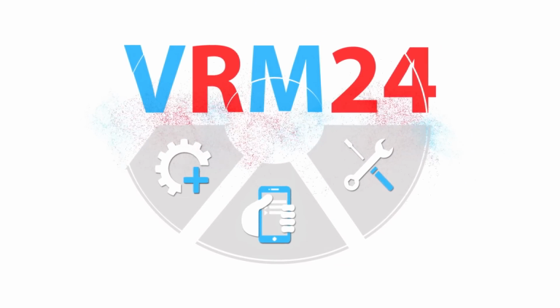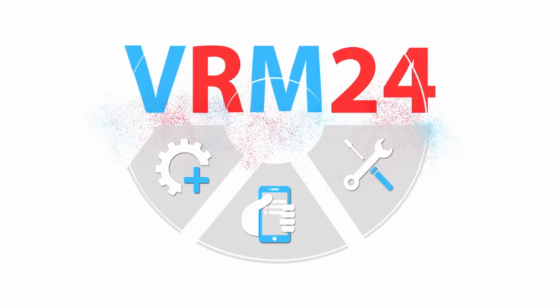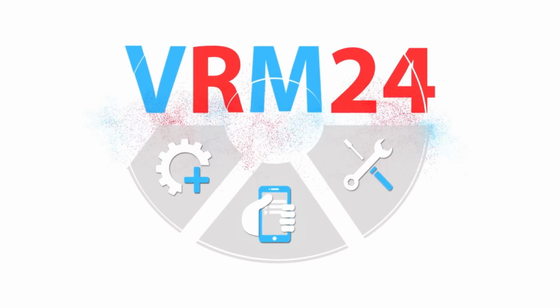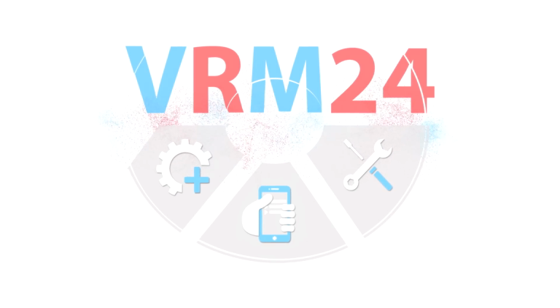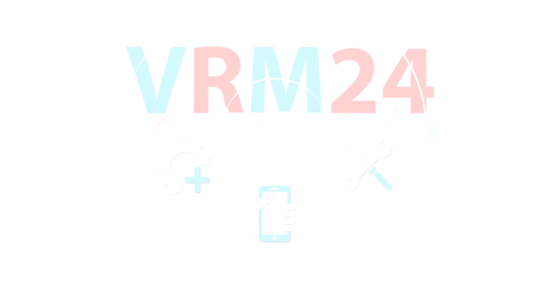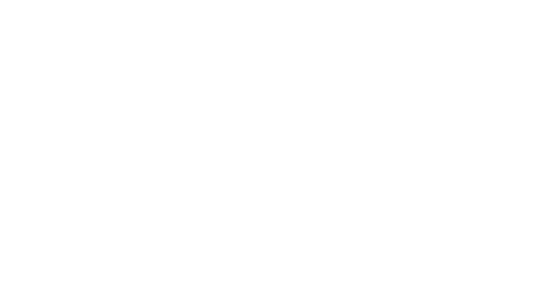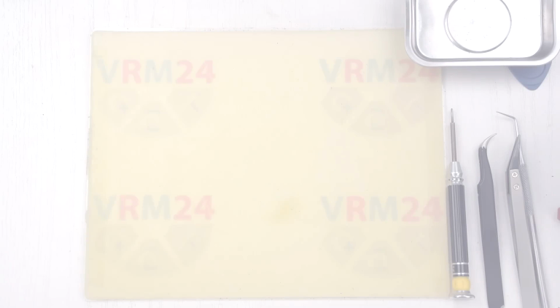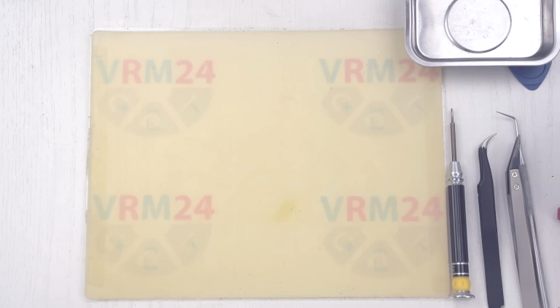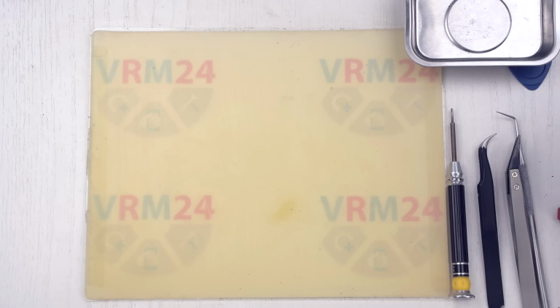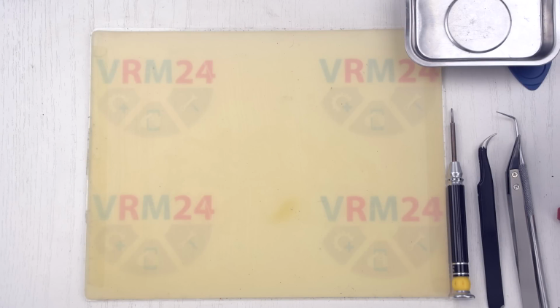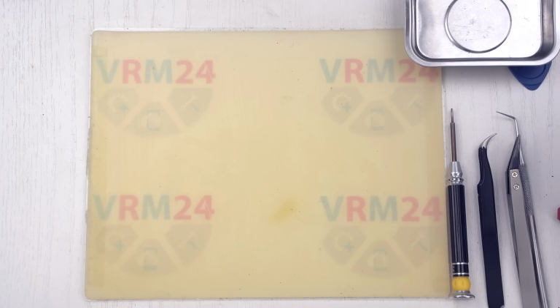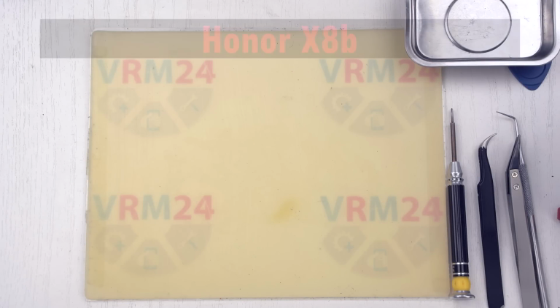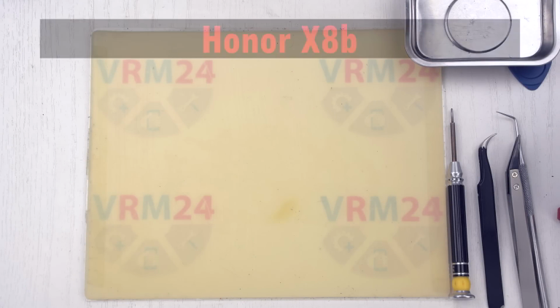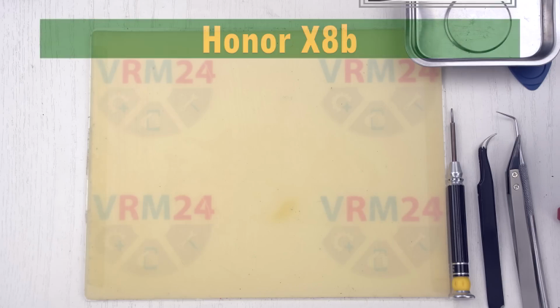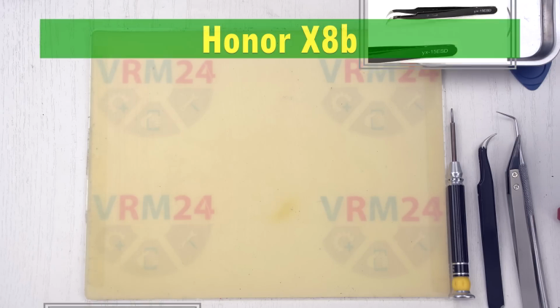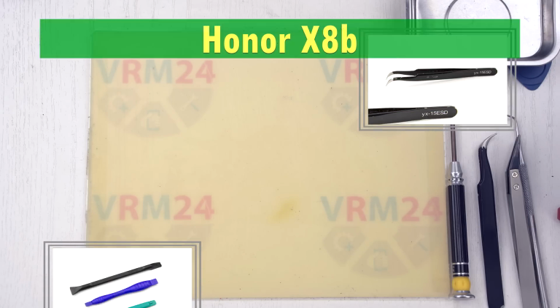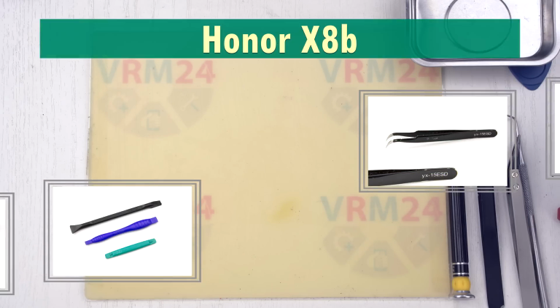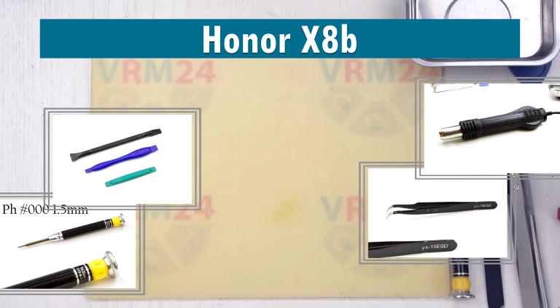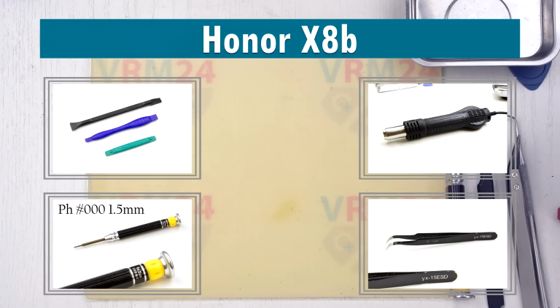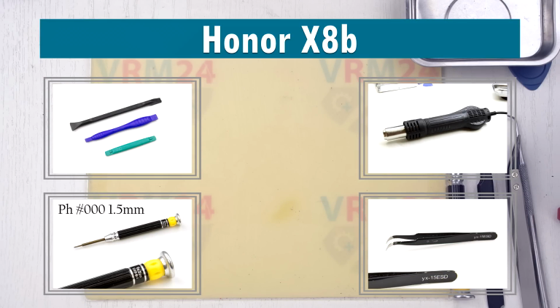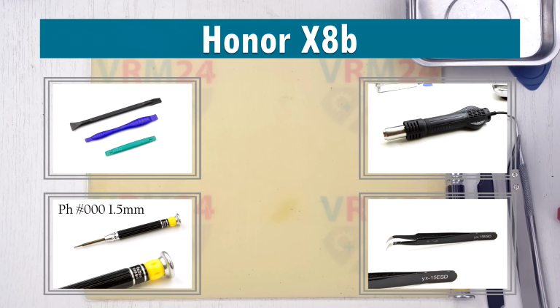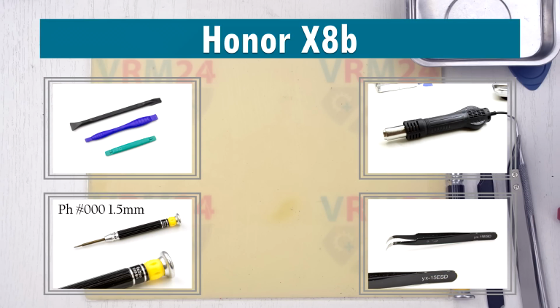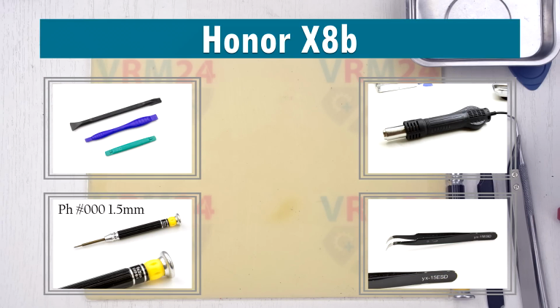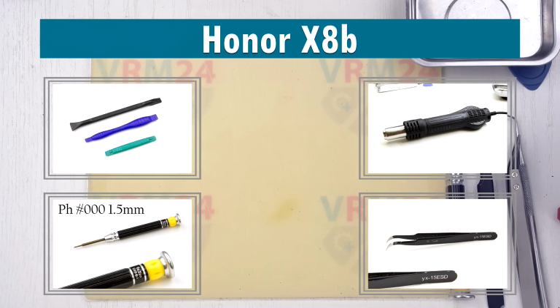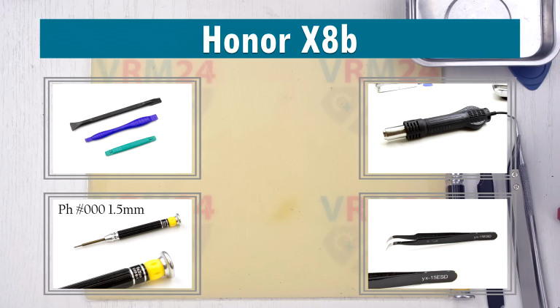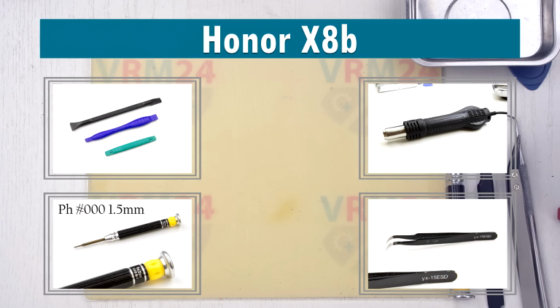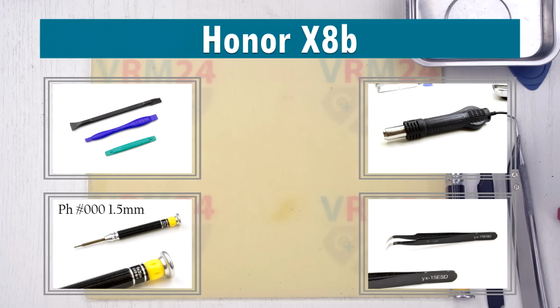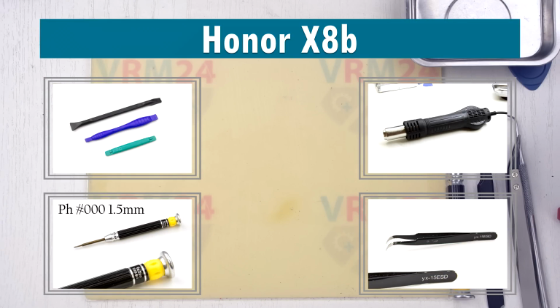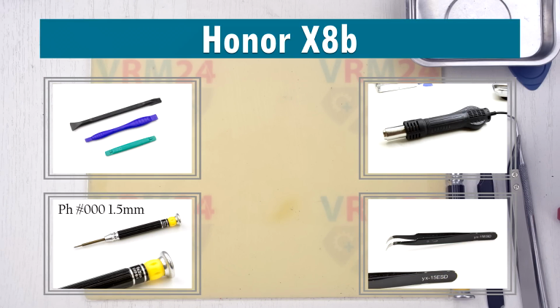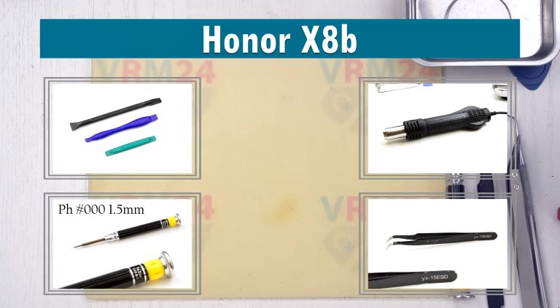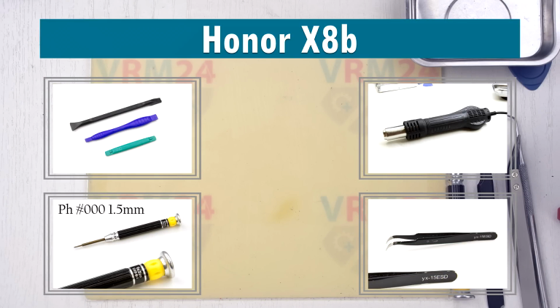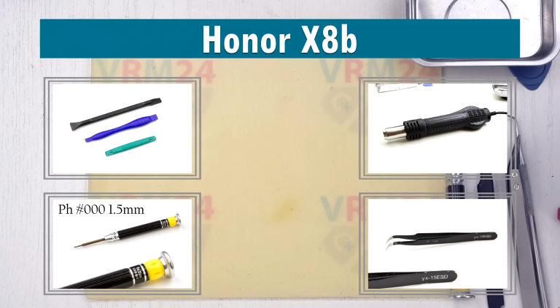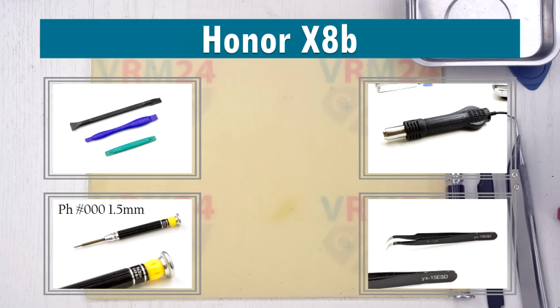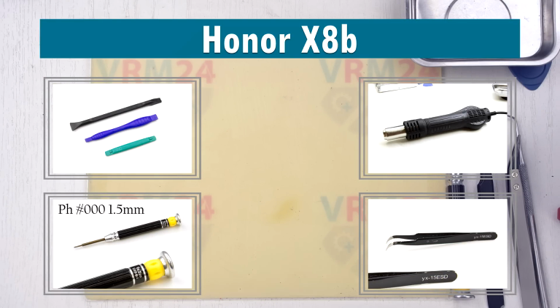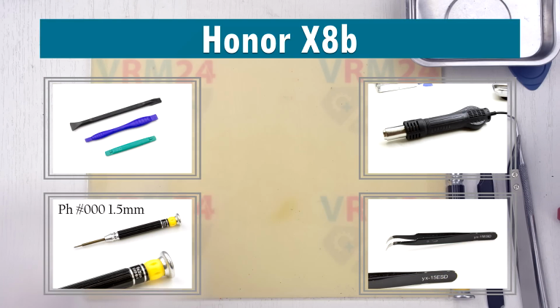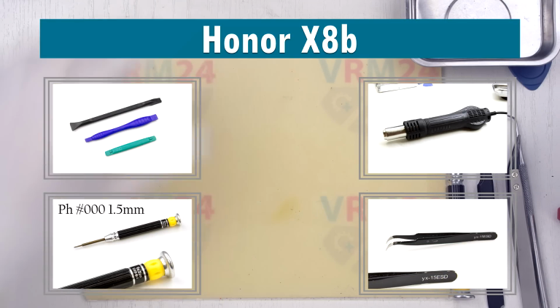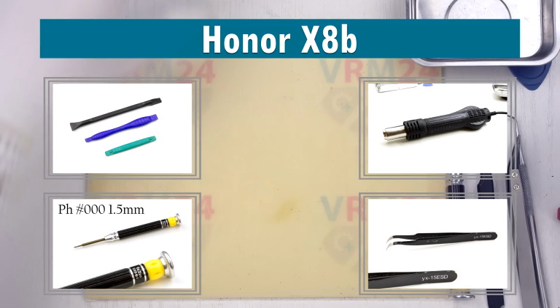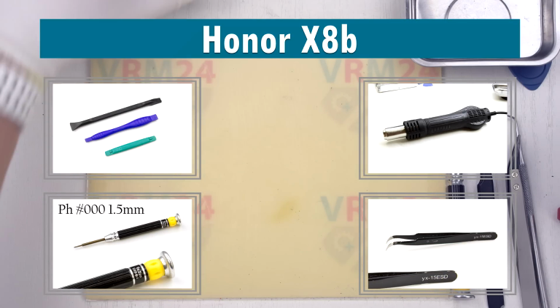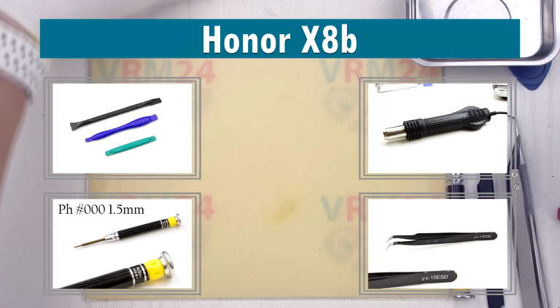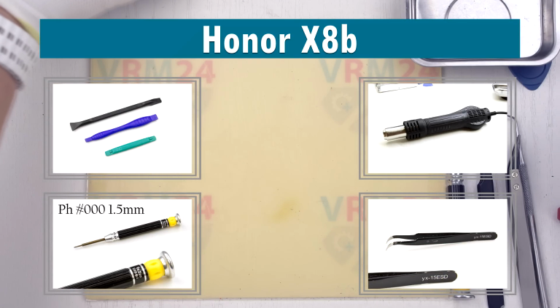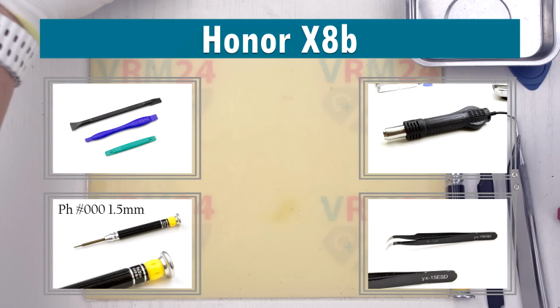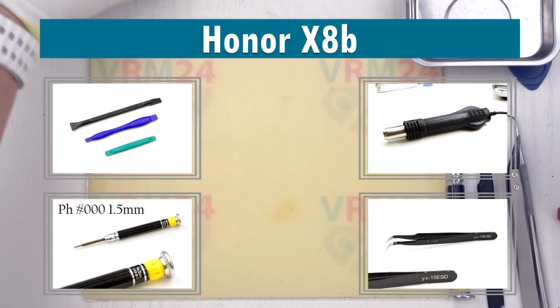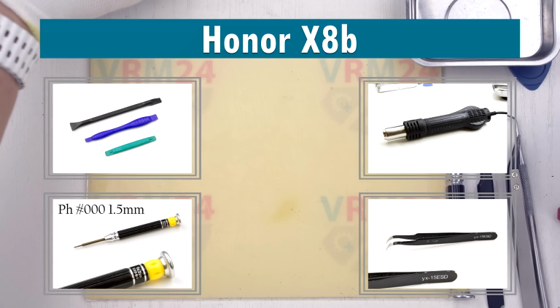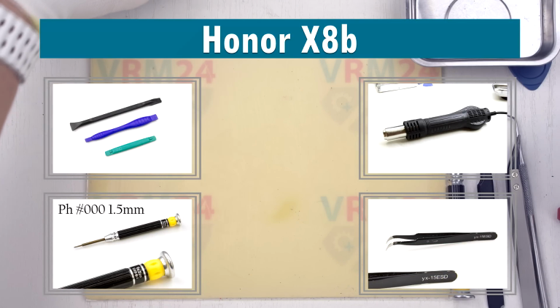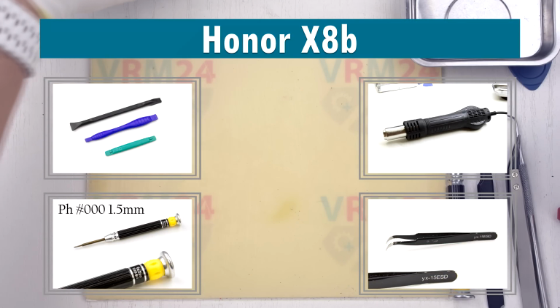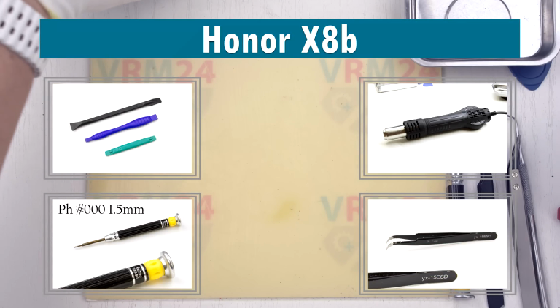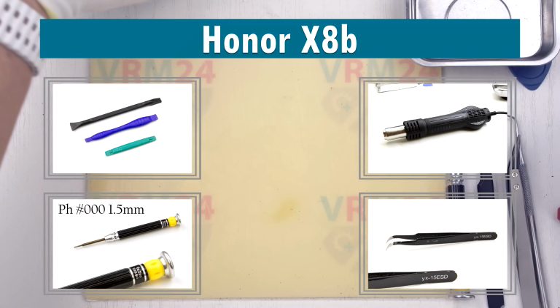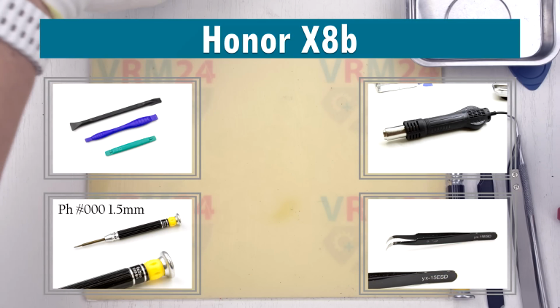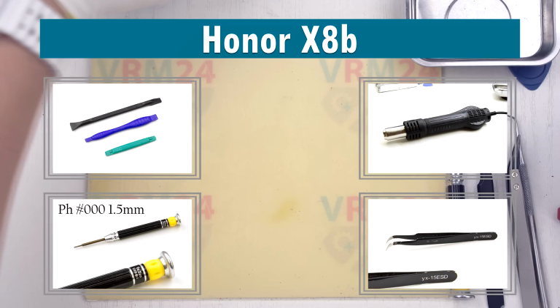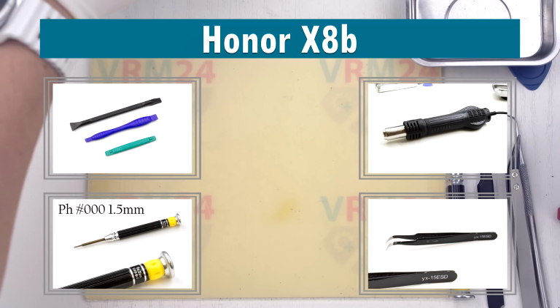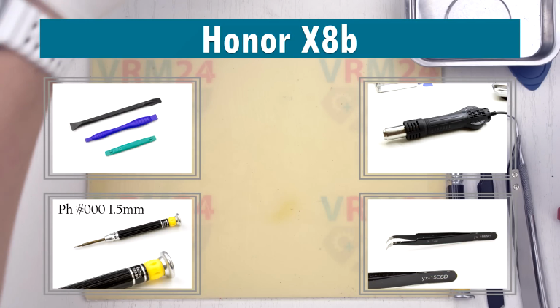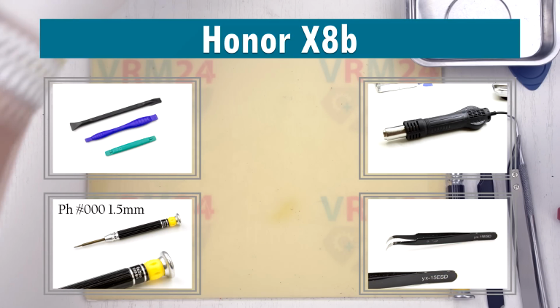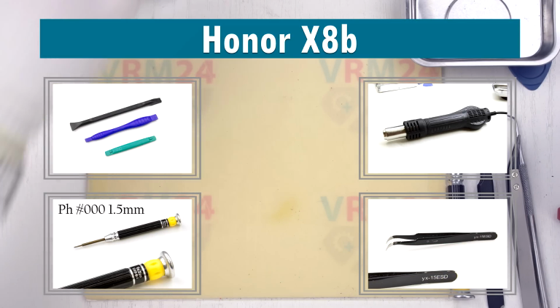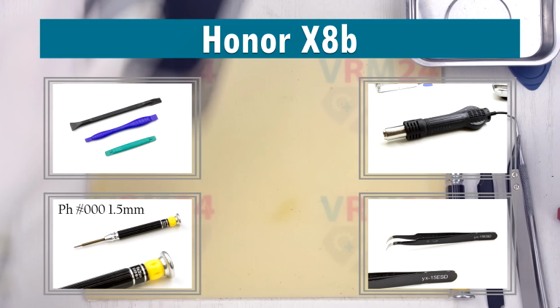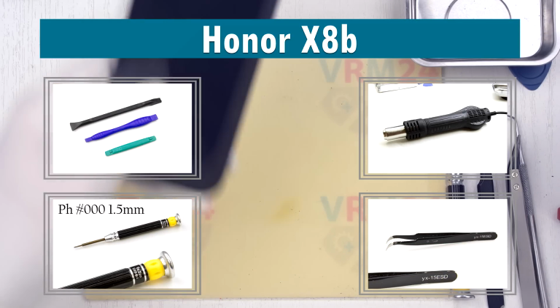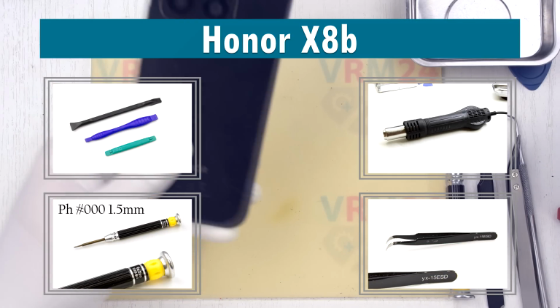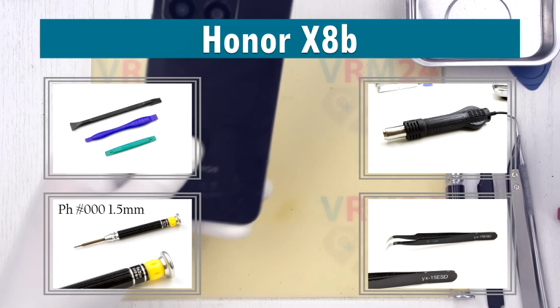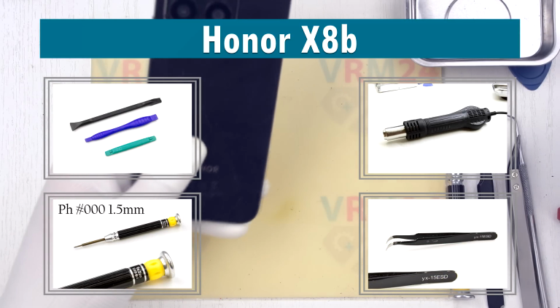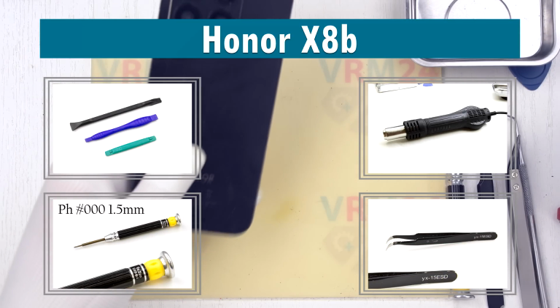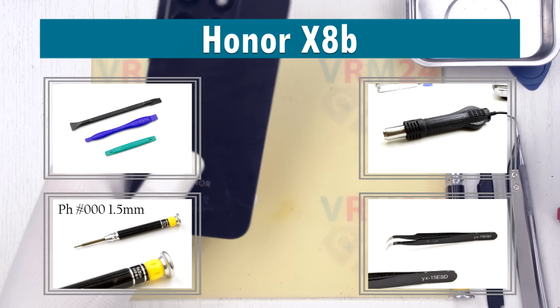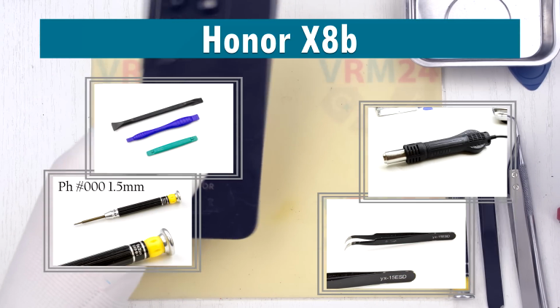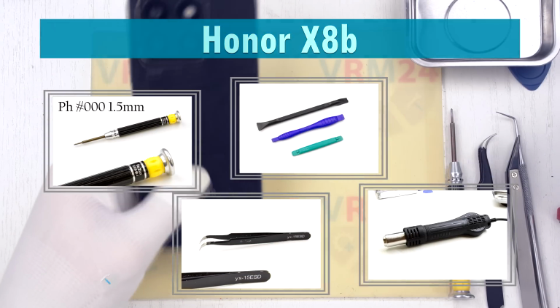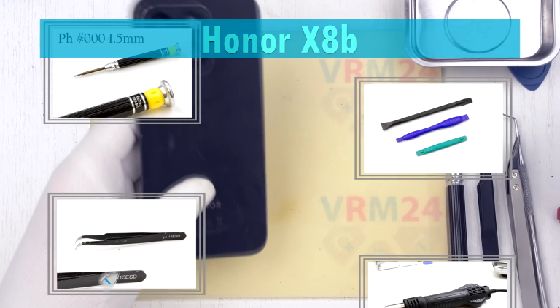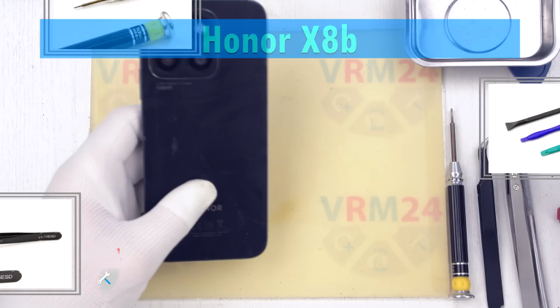Hi guys, you're on VRAM24.com. Today we are assembling the Honor X8B — it is a relatively new model.